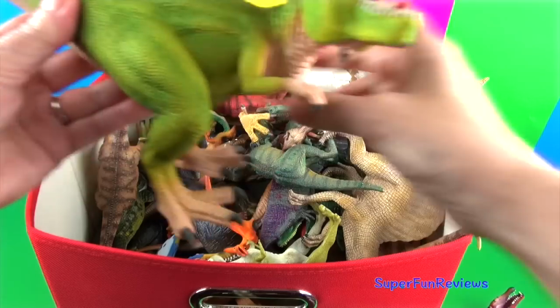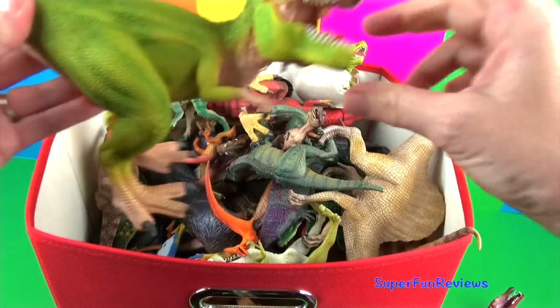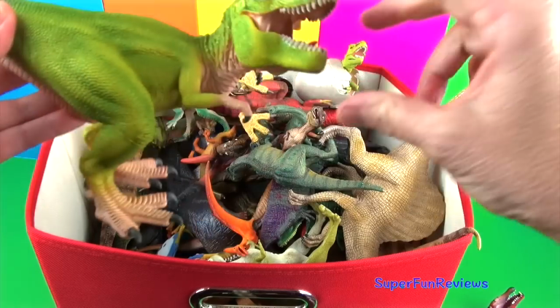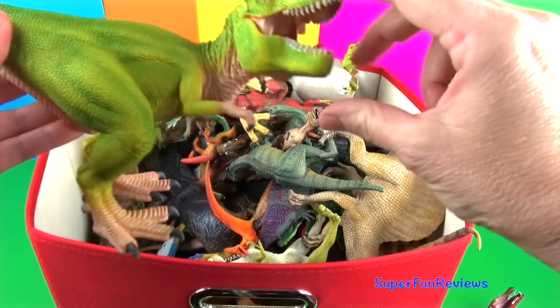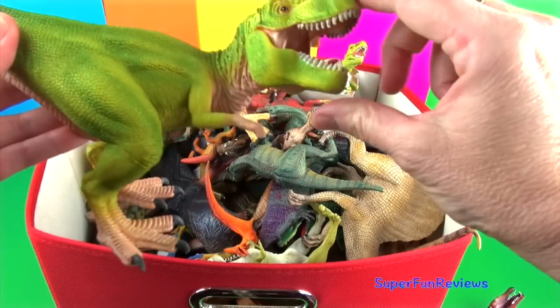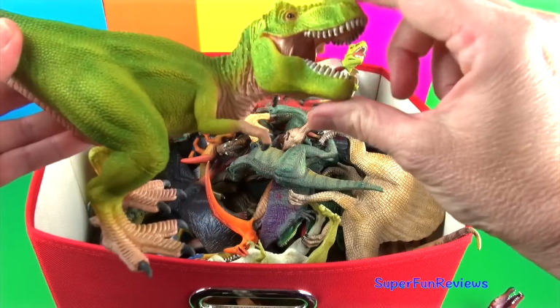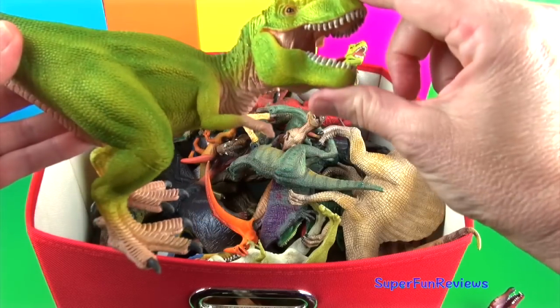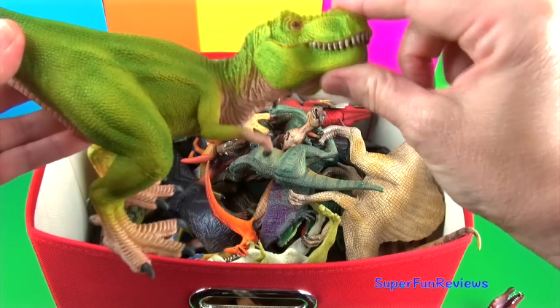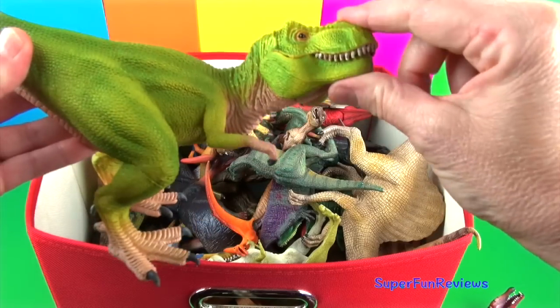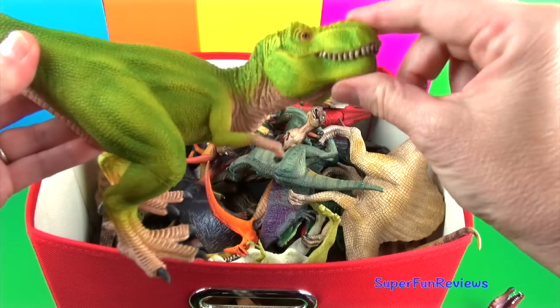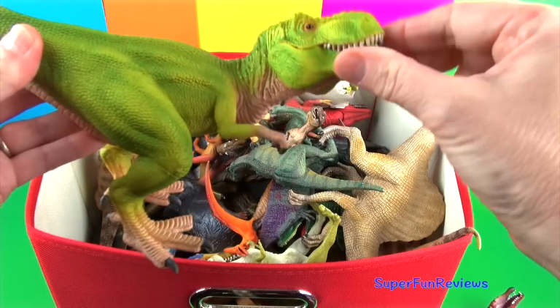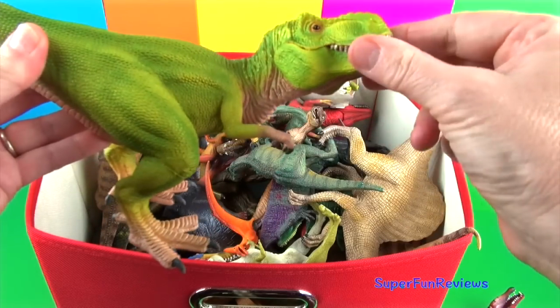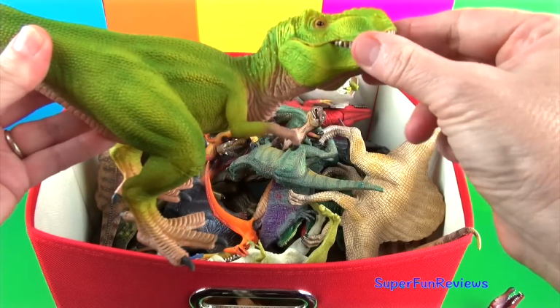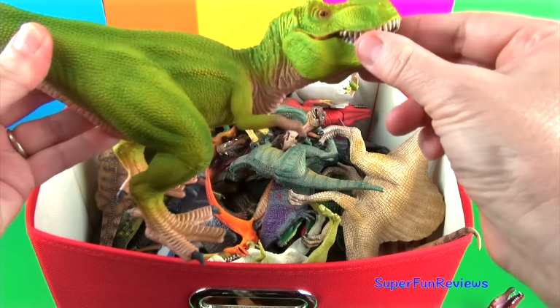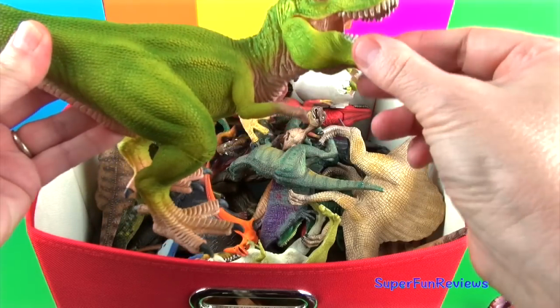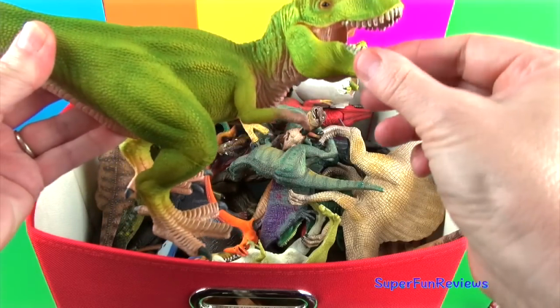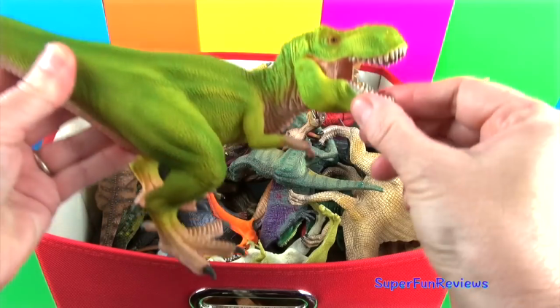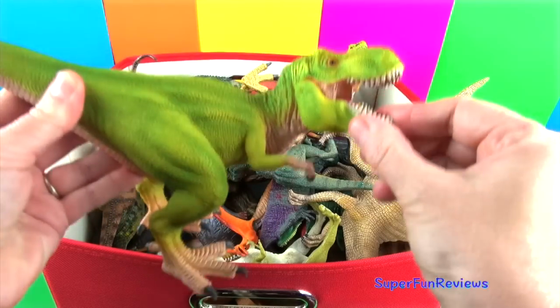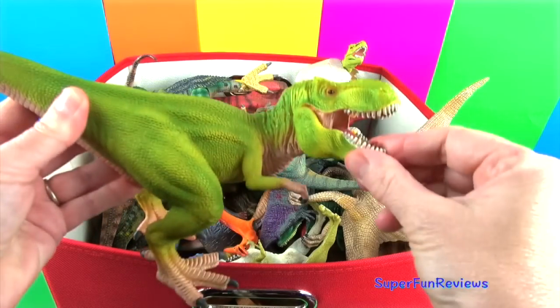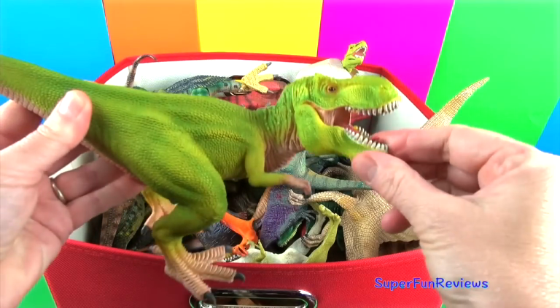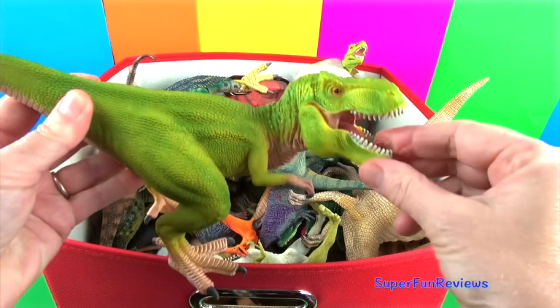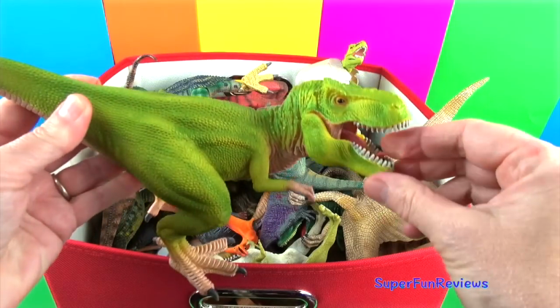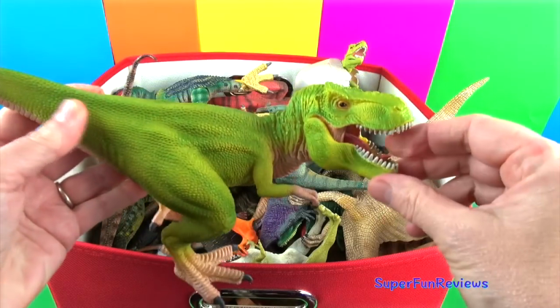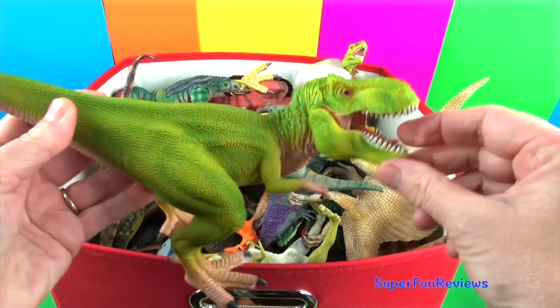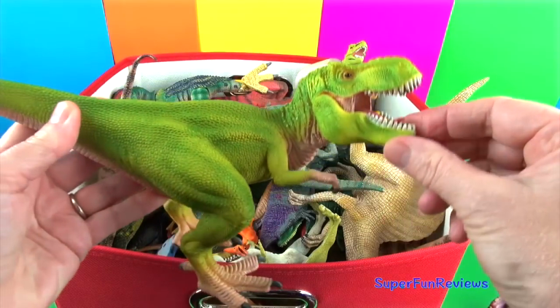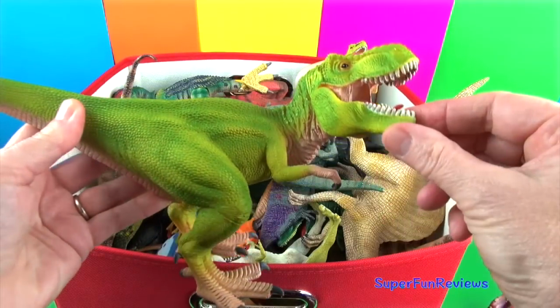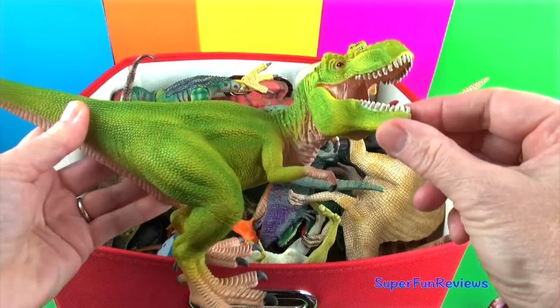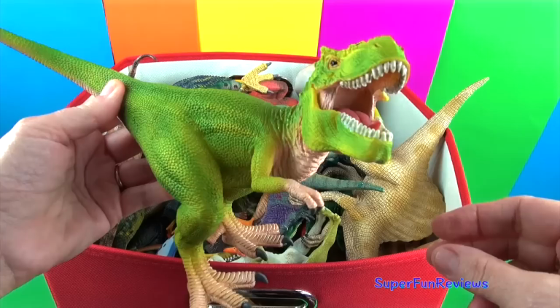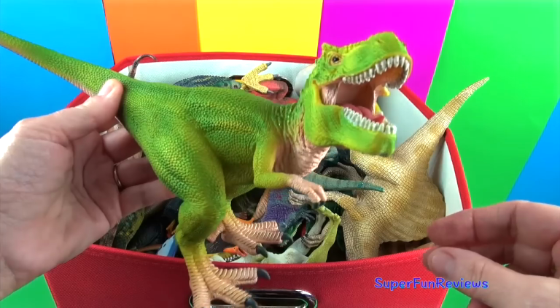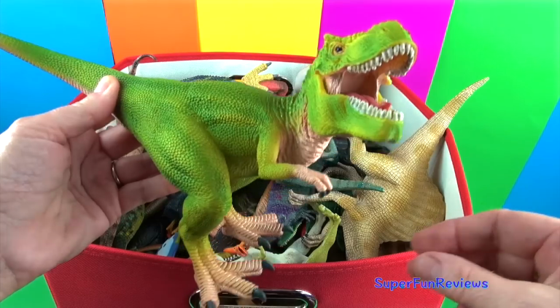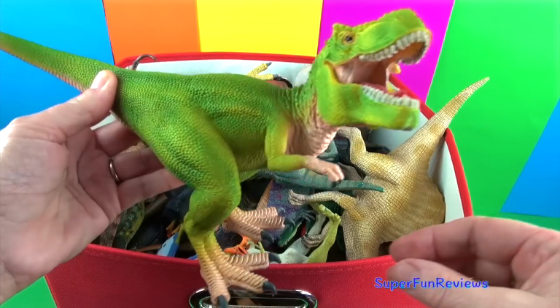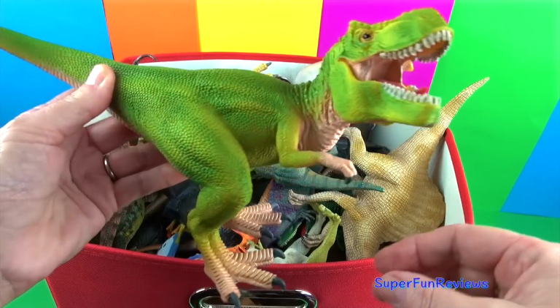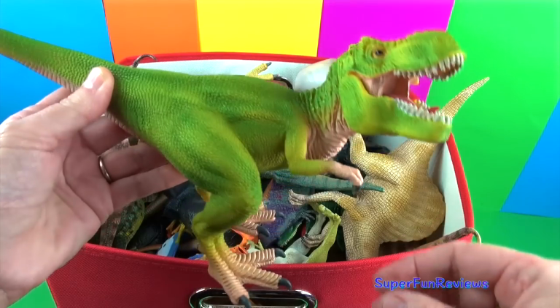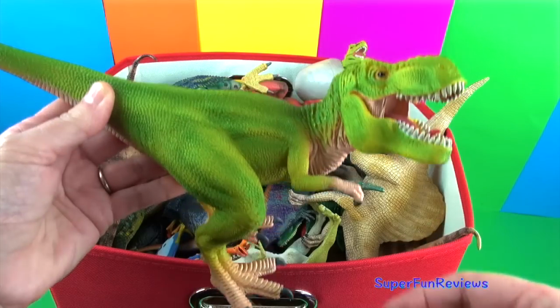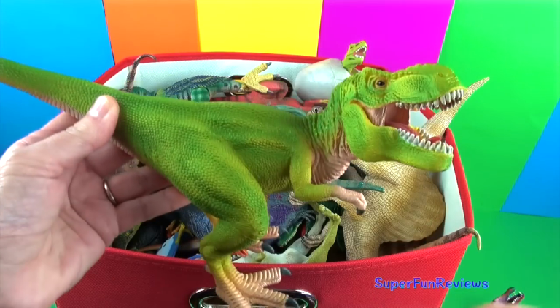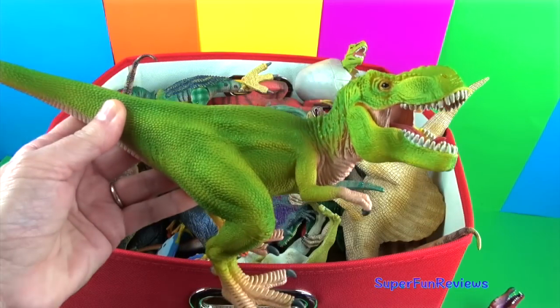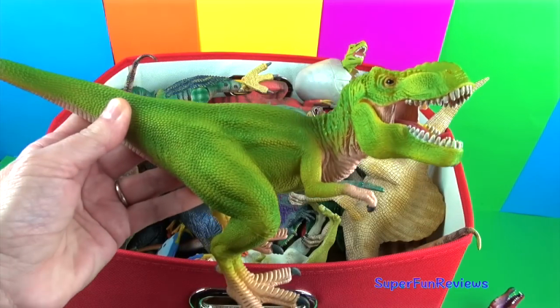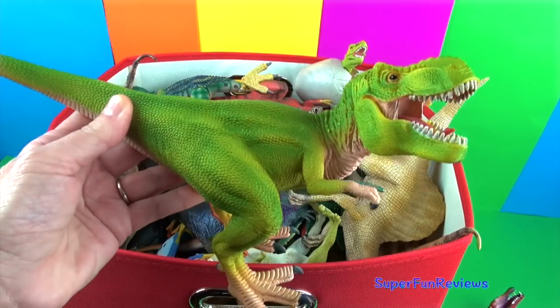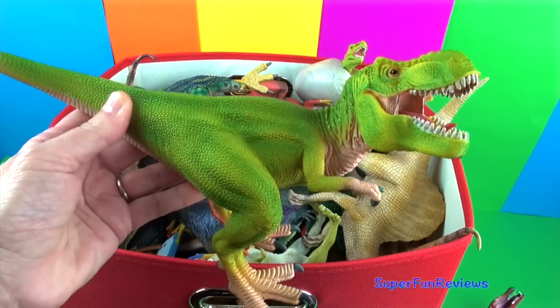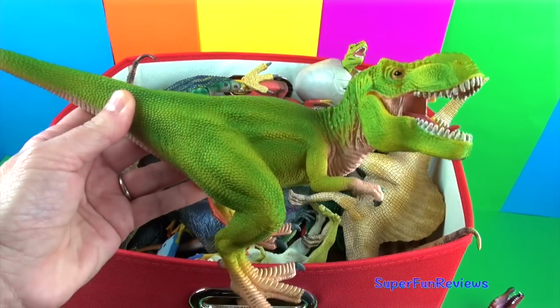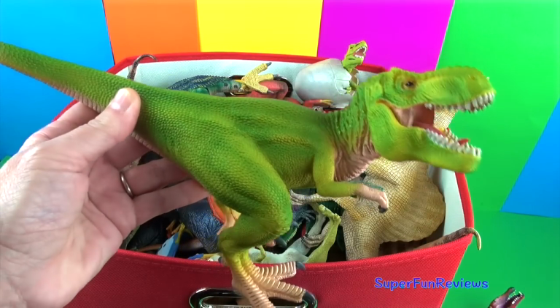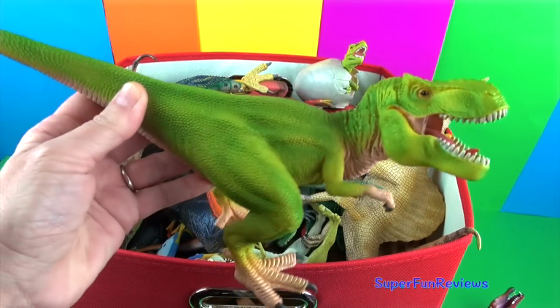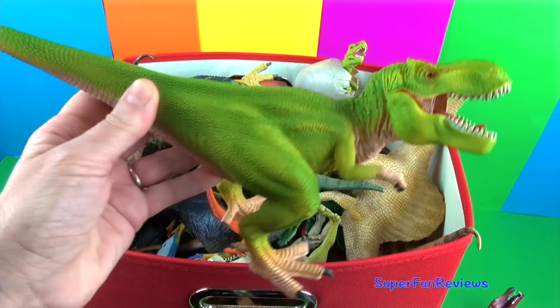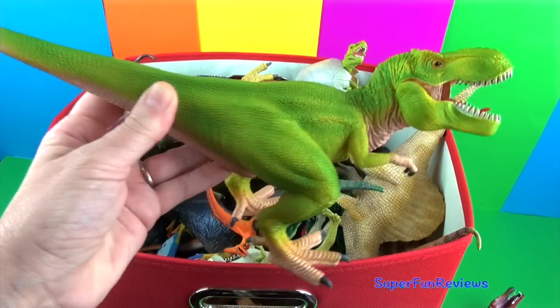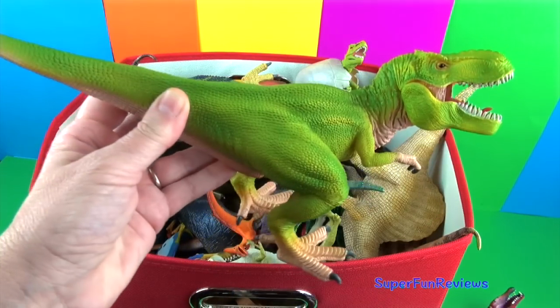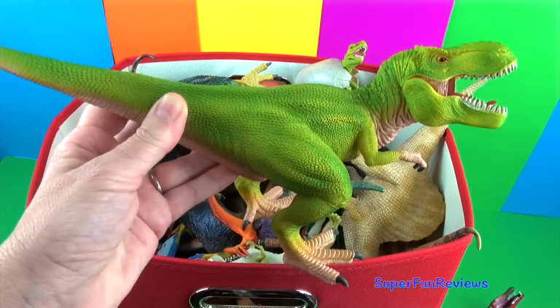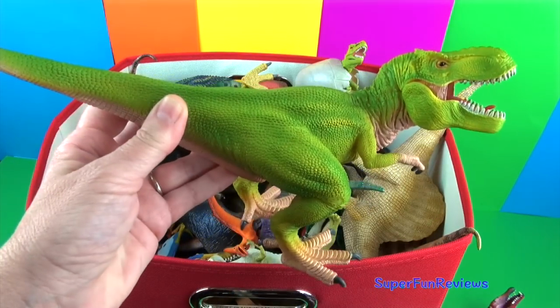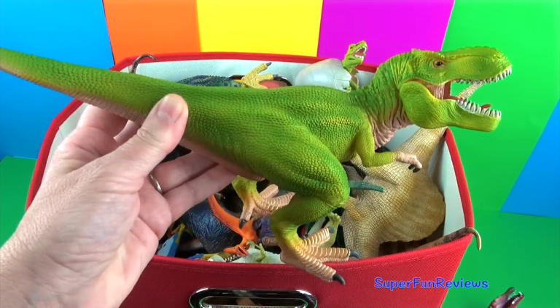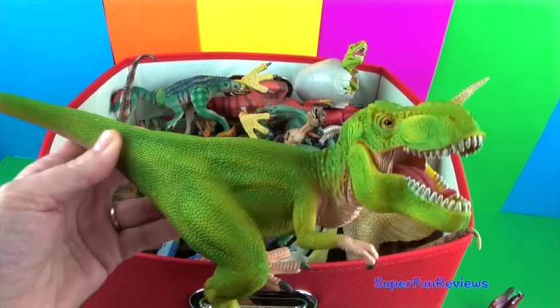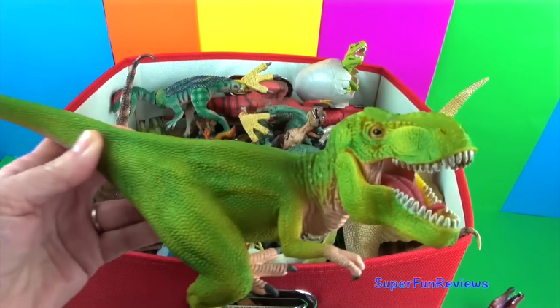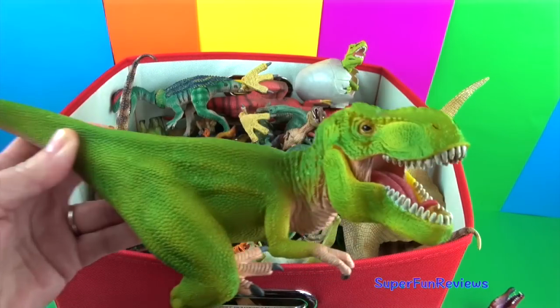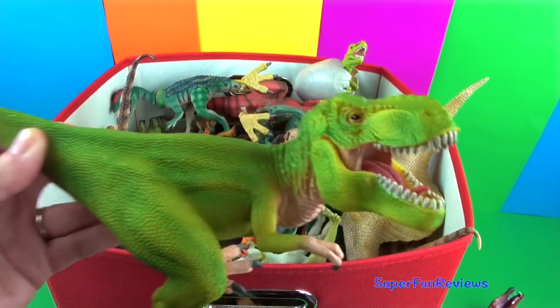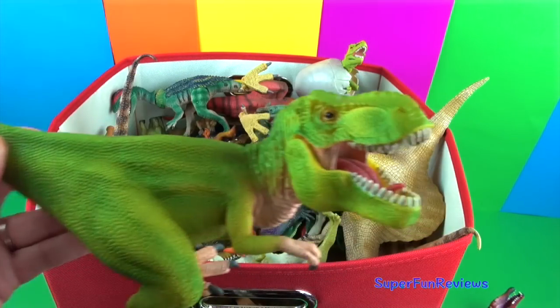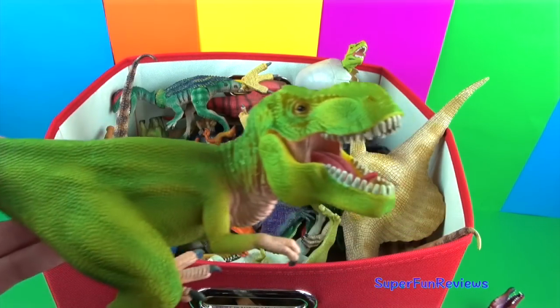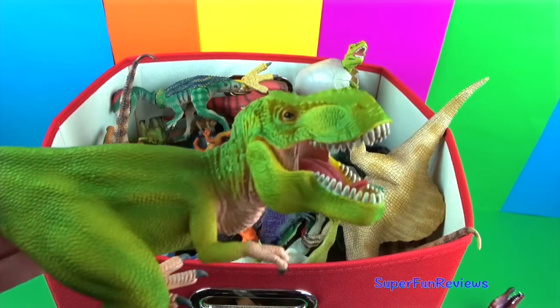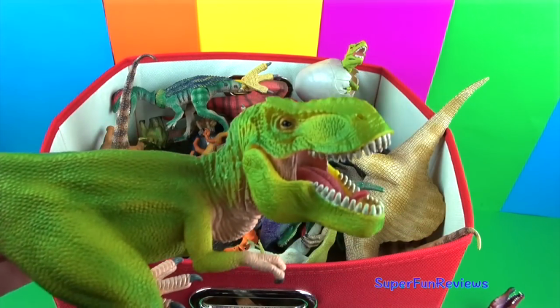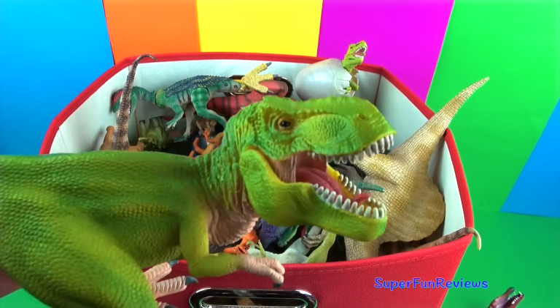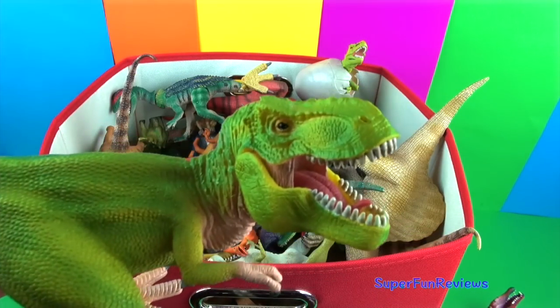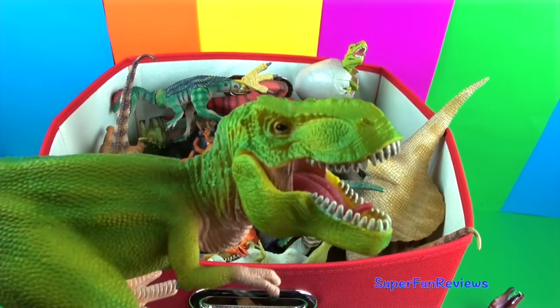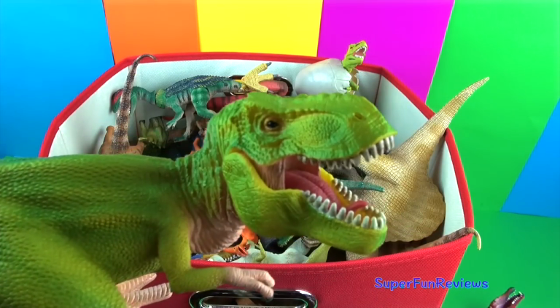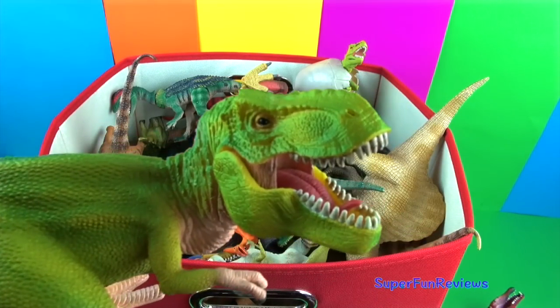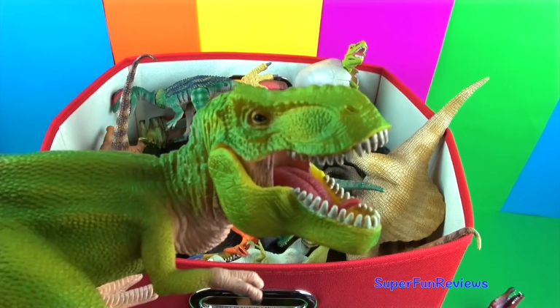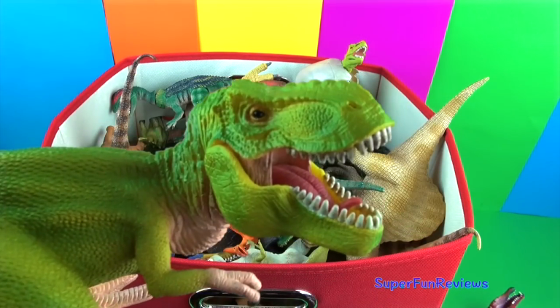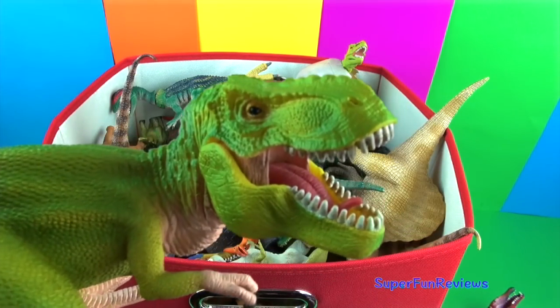Tyrannosaurus, commonly known as the king of the dinosaurs. This is a lovely color on this model.